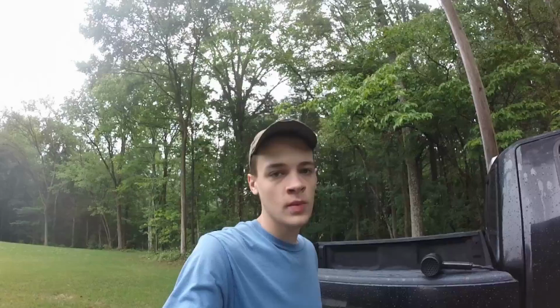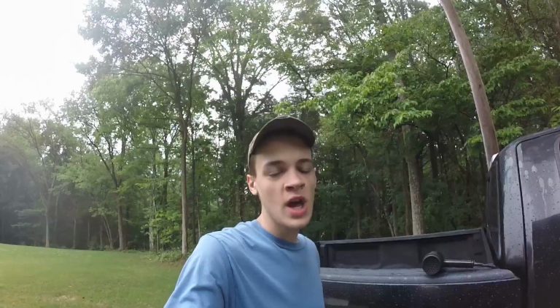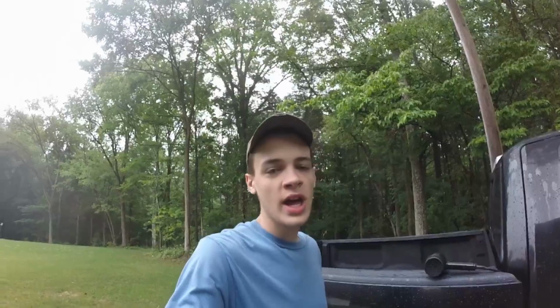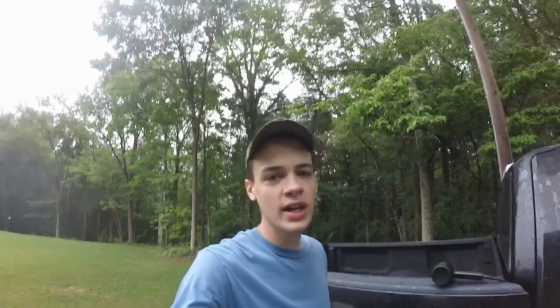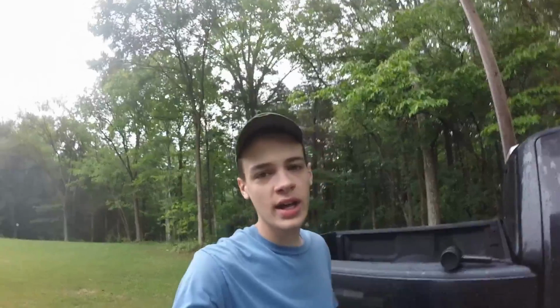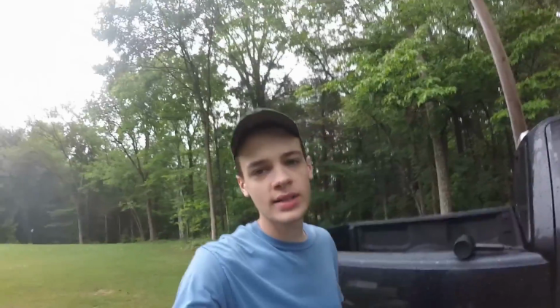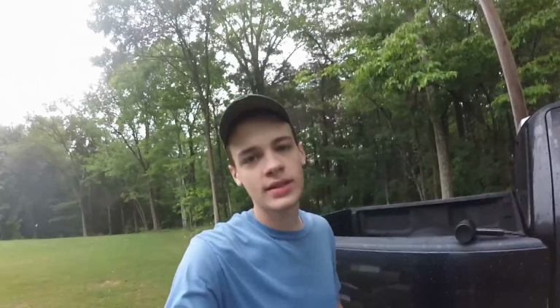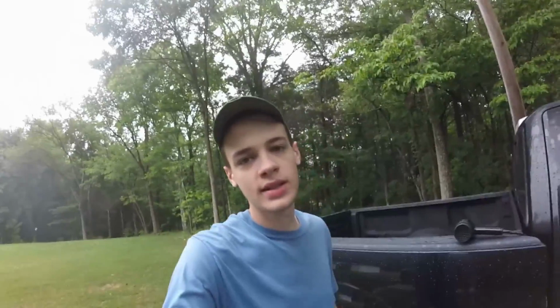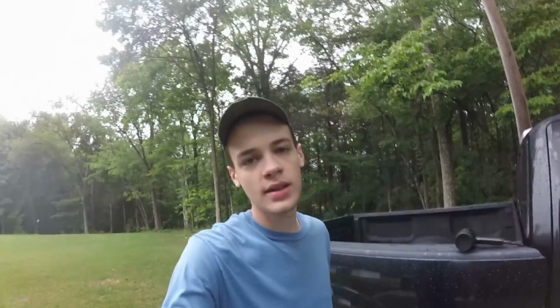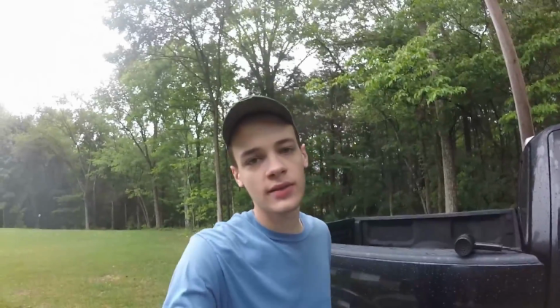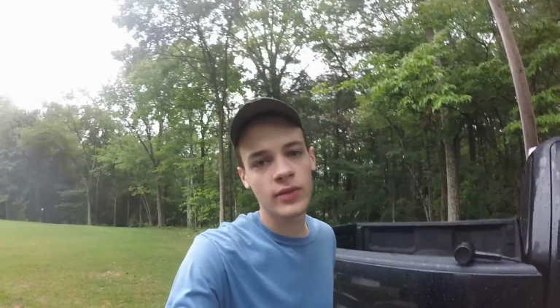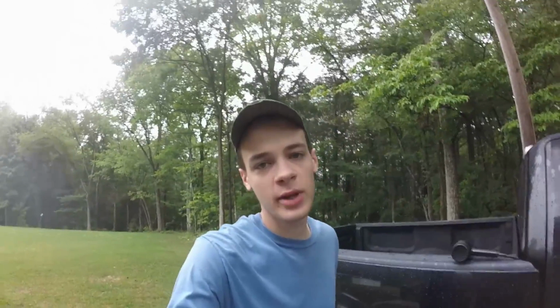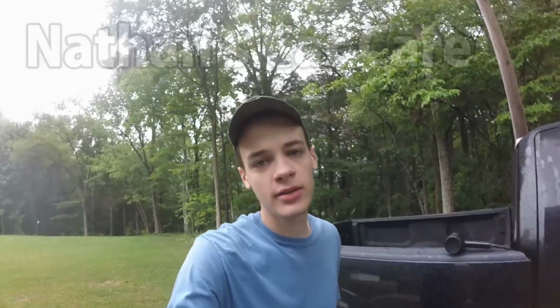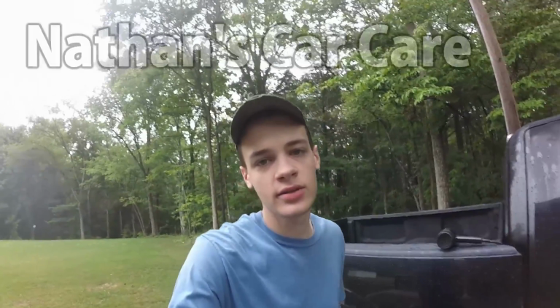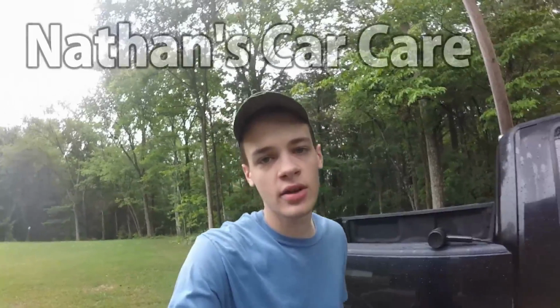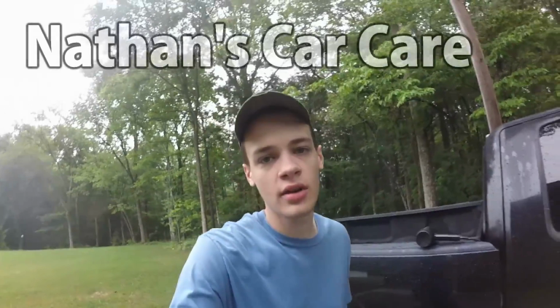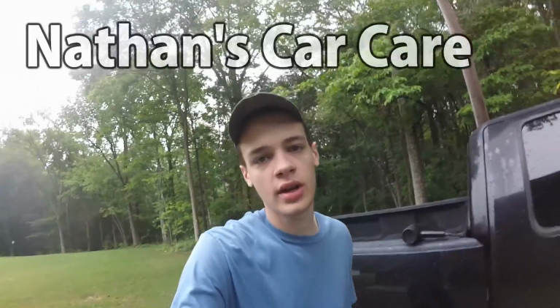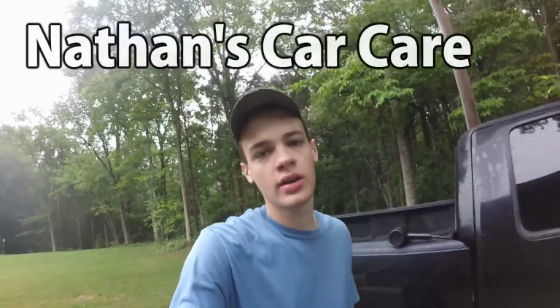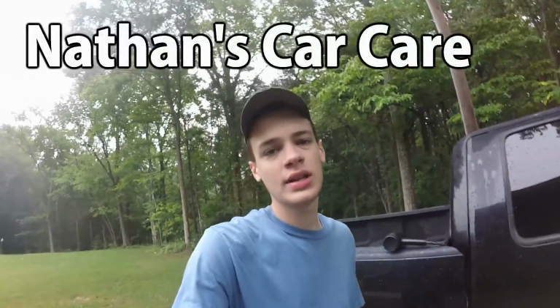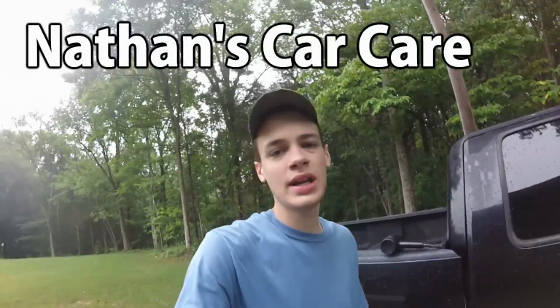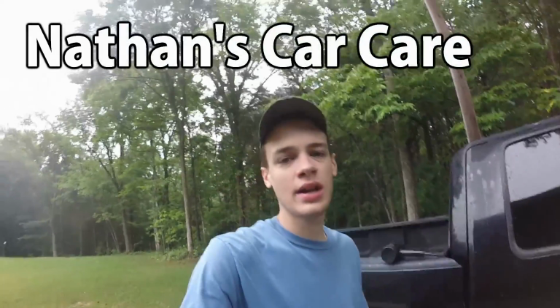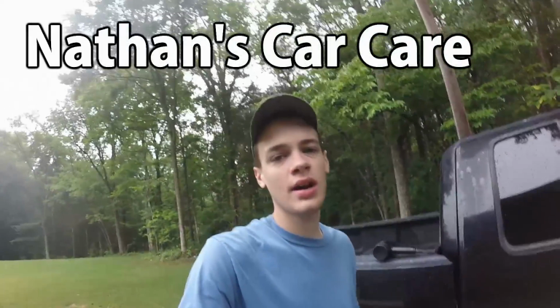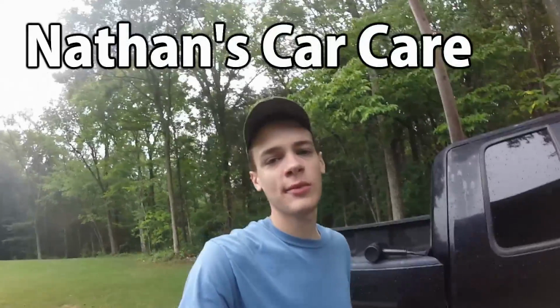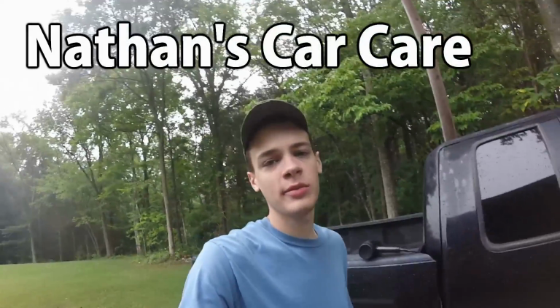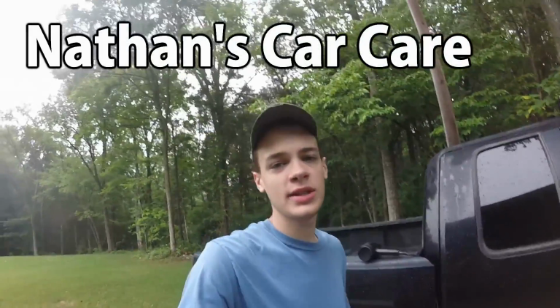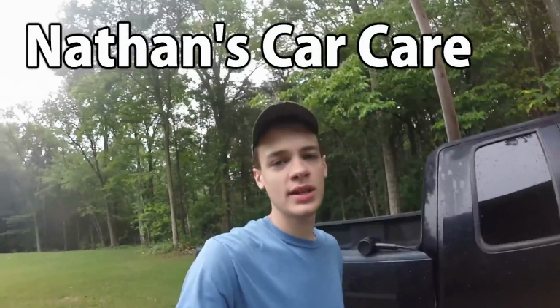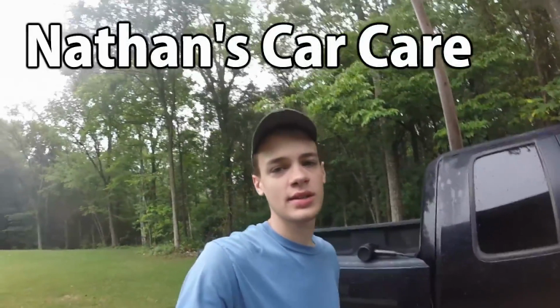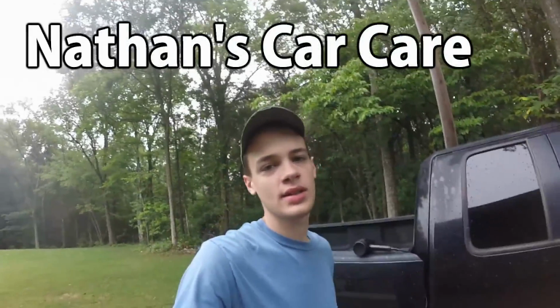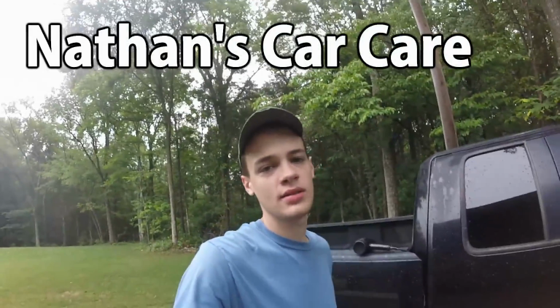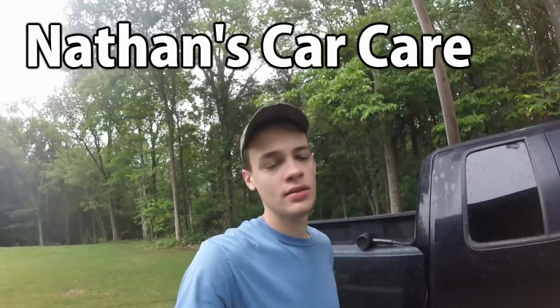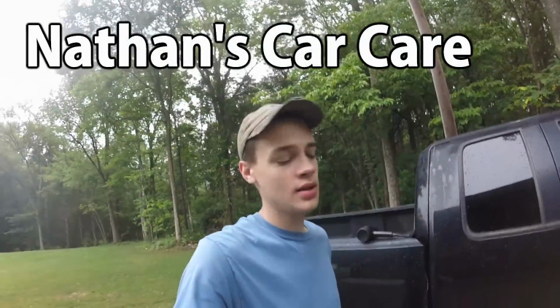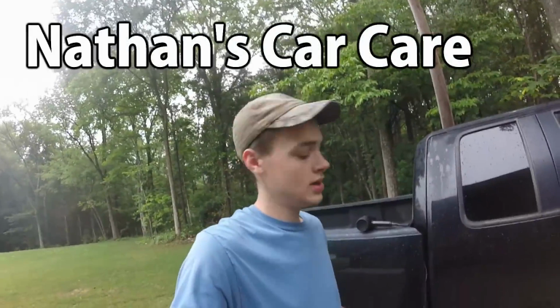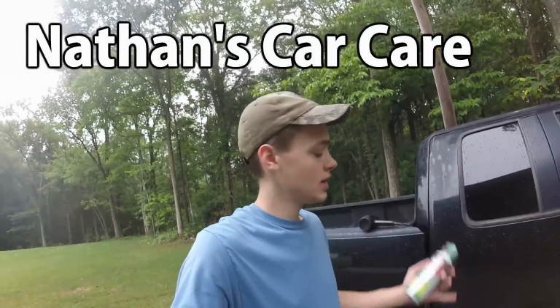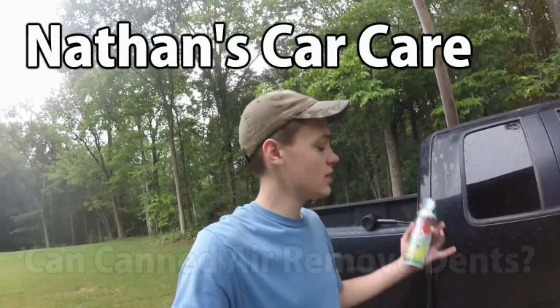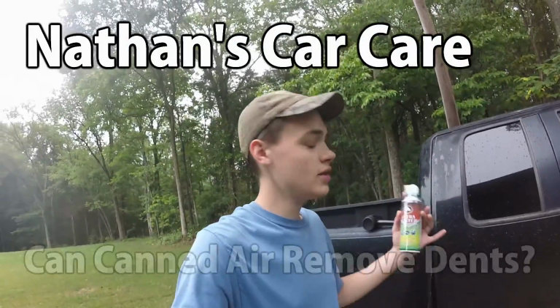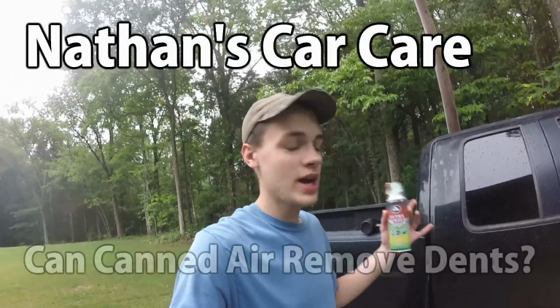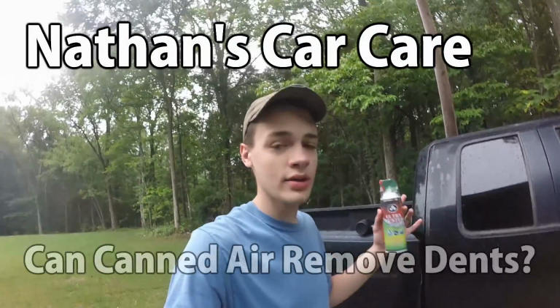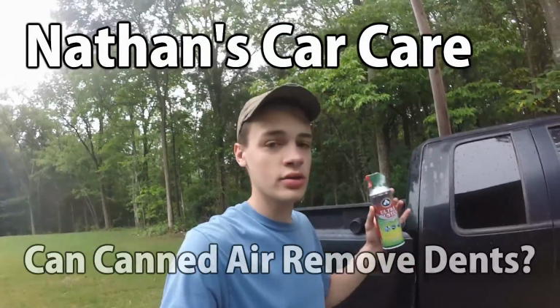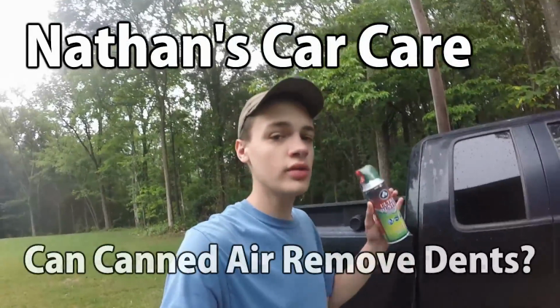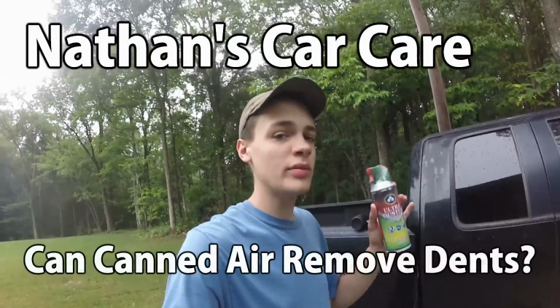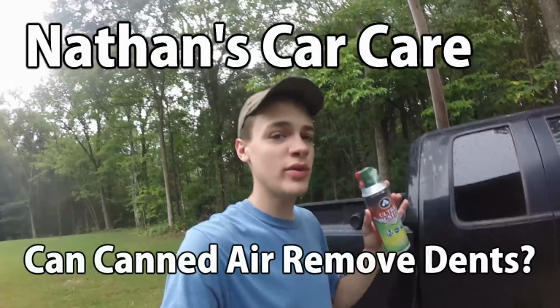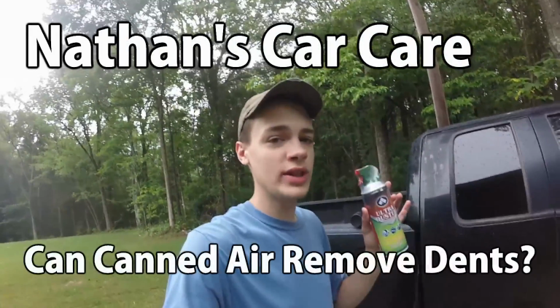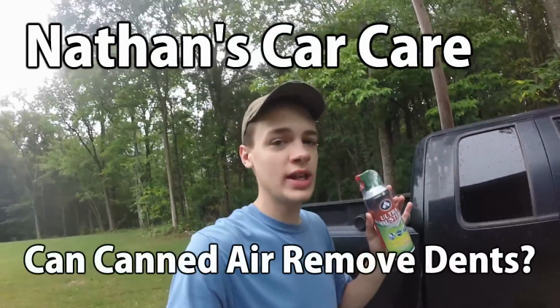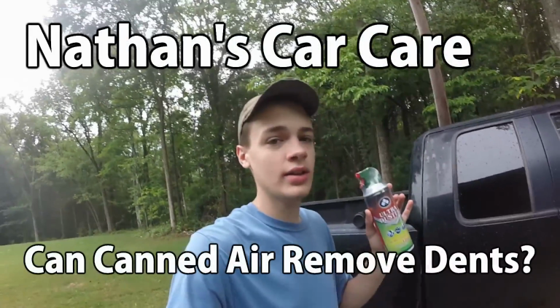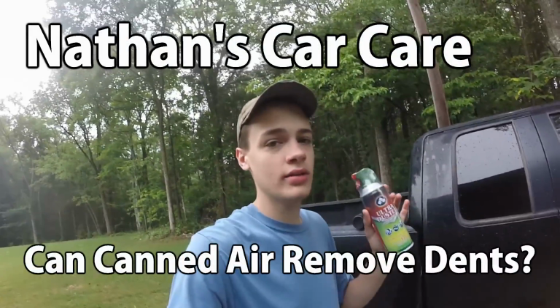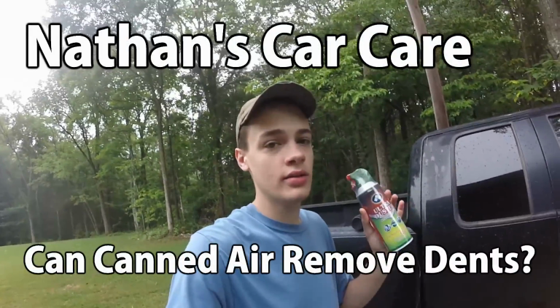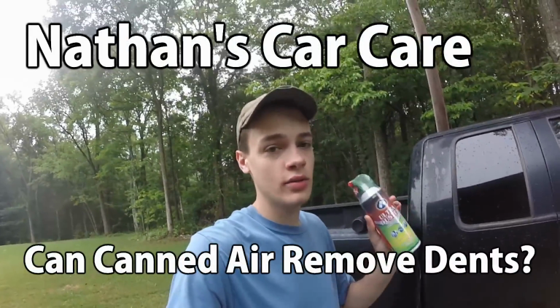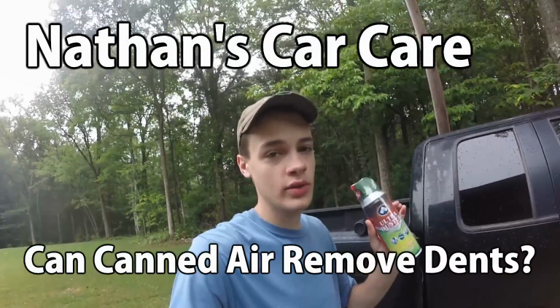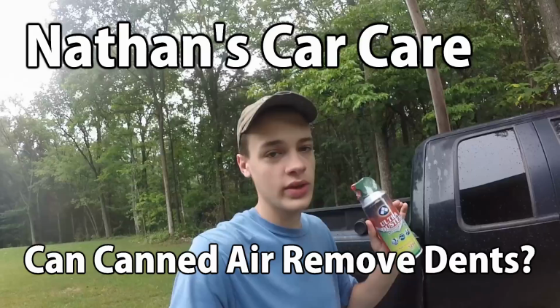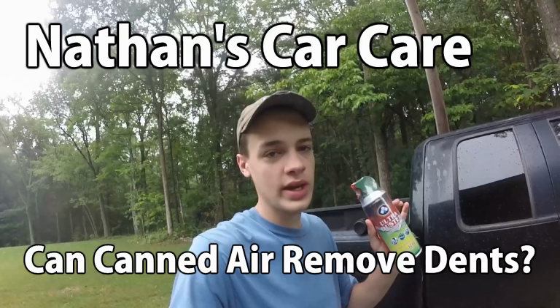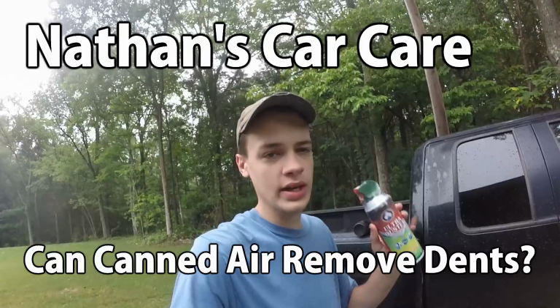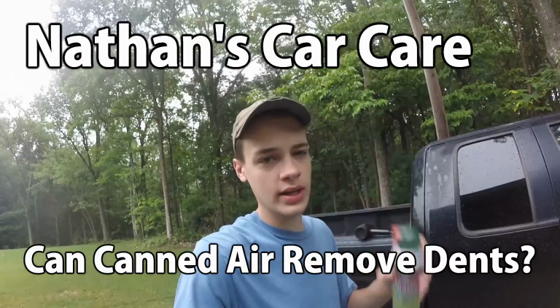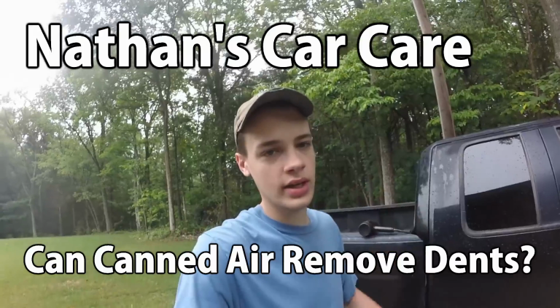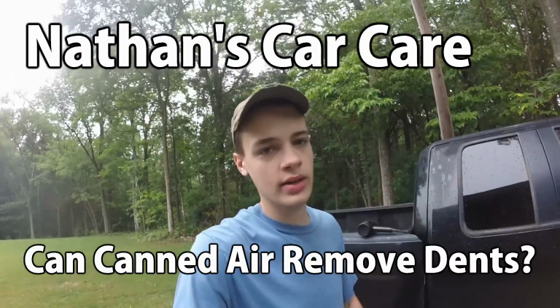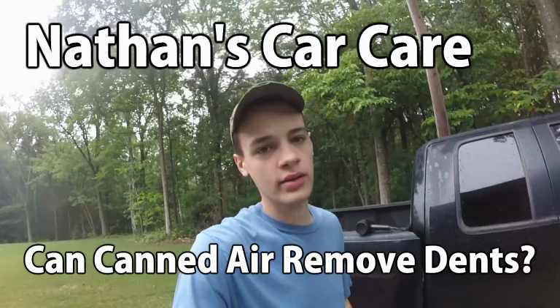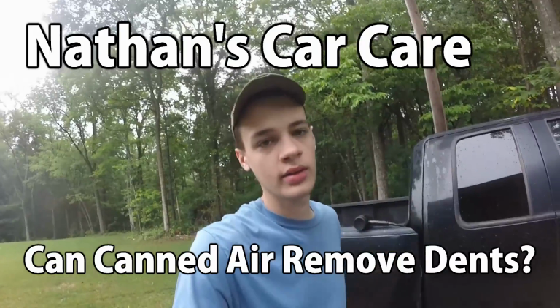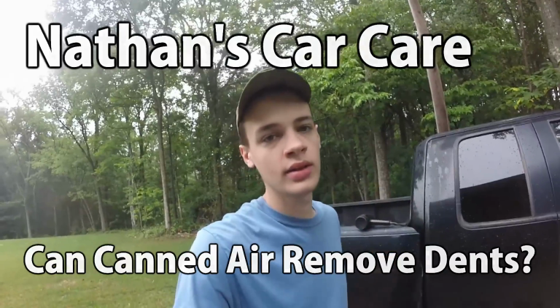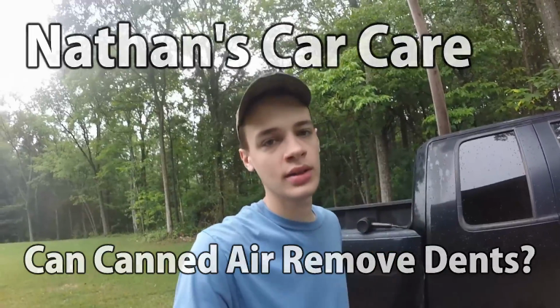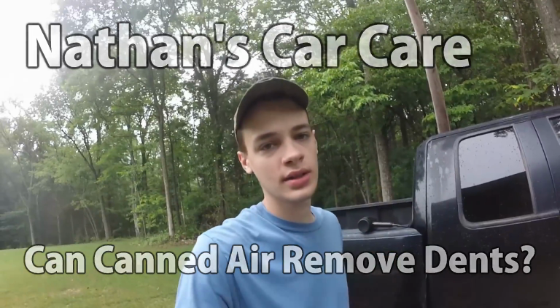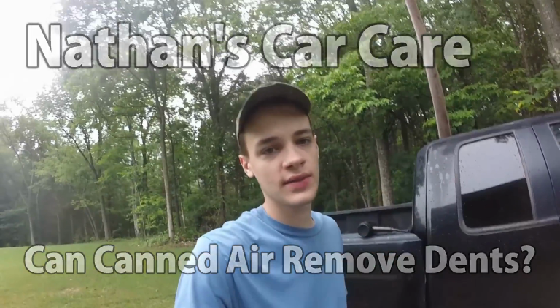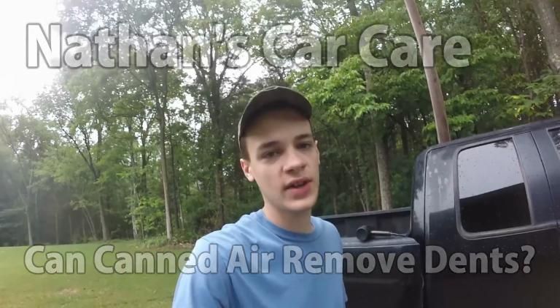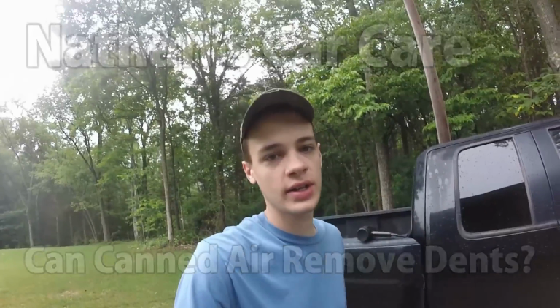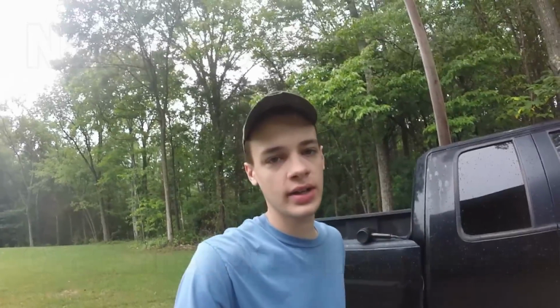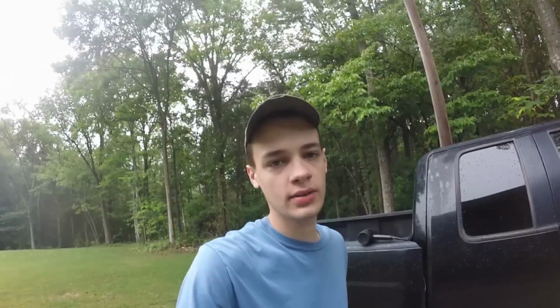Hey guys, it's Nathan from Nathan's Car Care. Today I'm going to be testing: can you actually remove a dent with canned air? Let's find out.